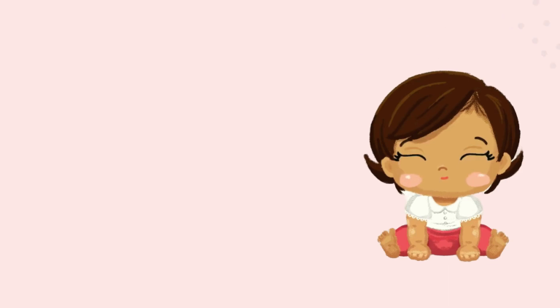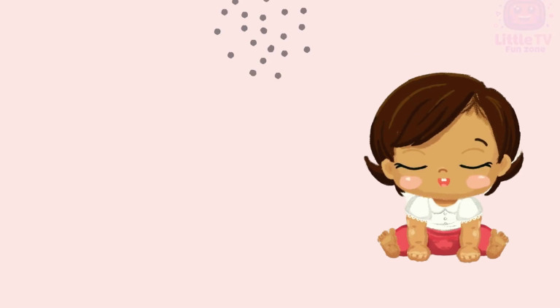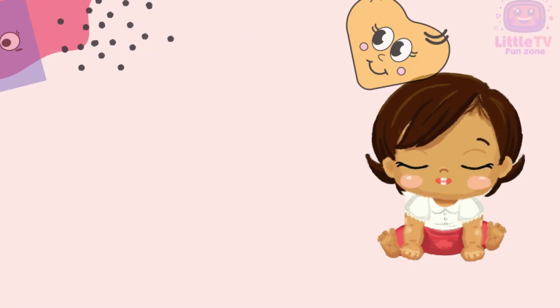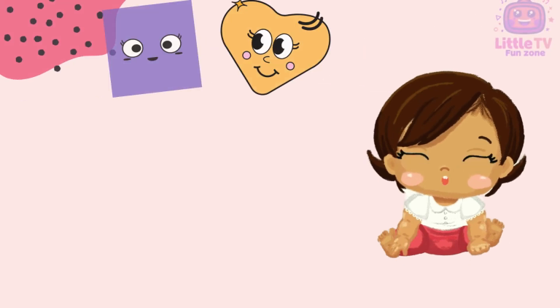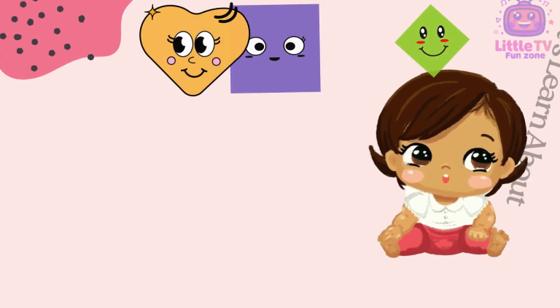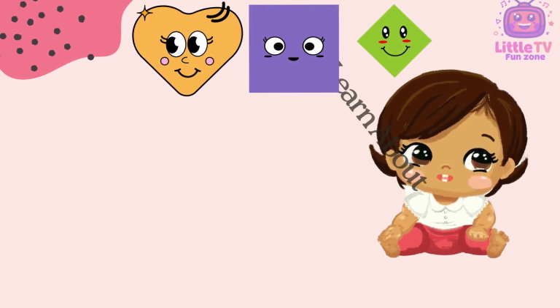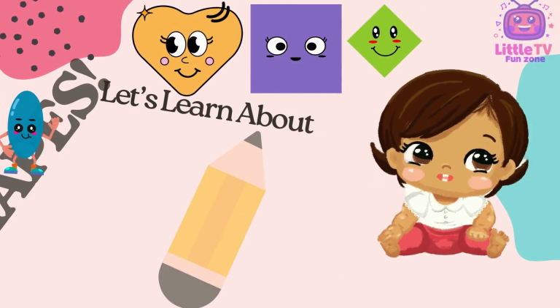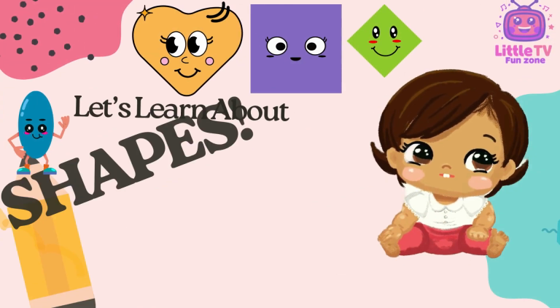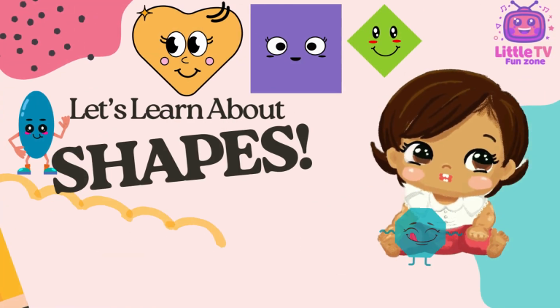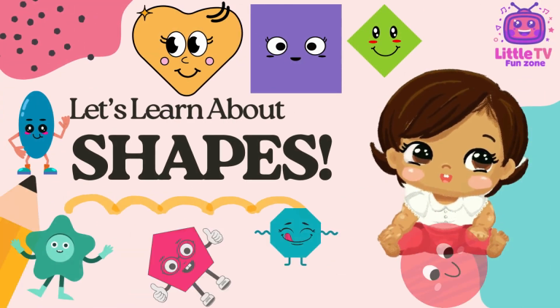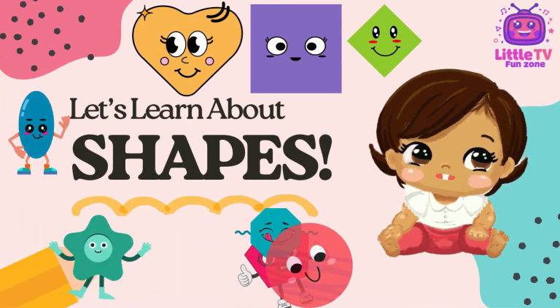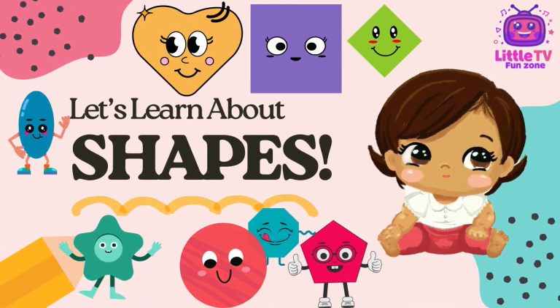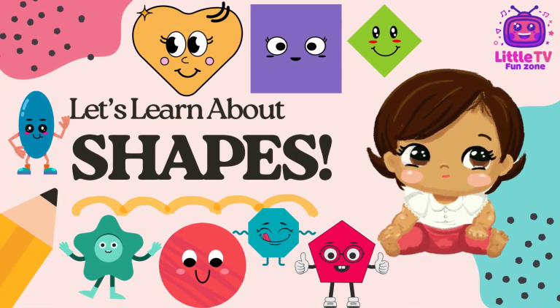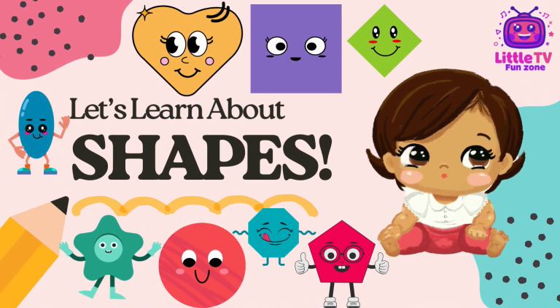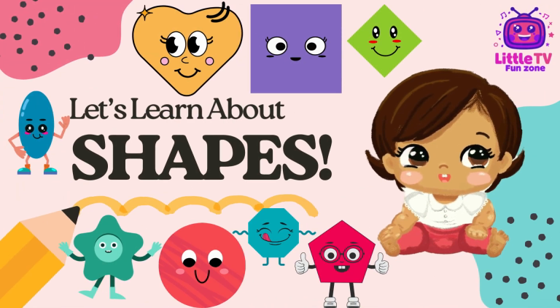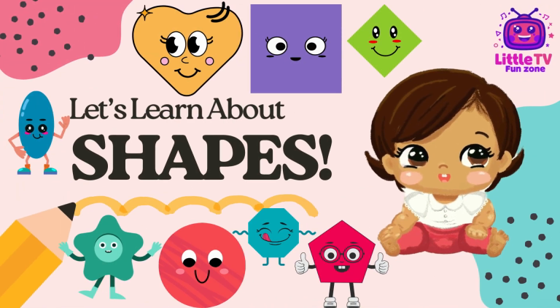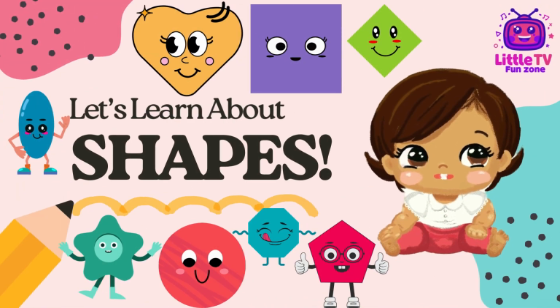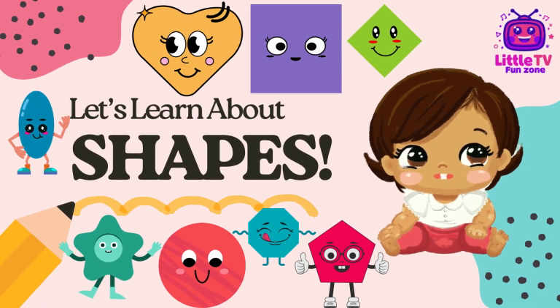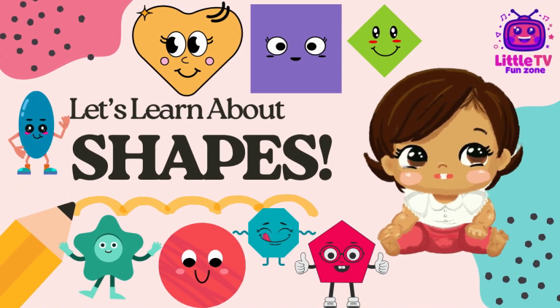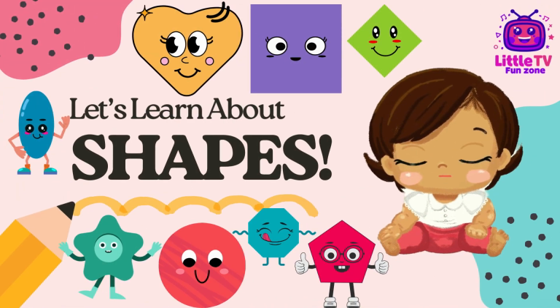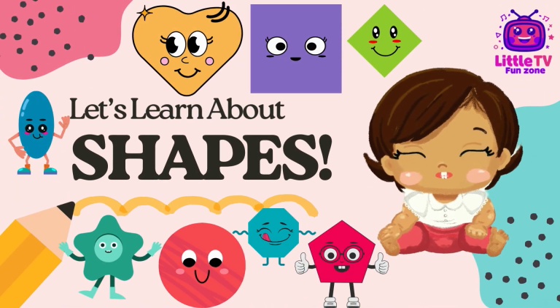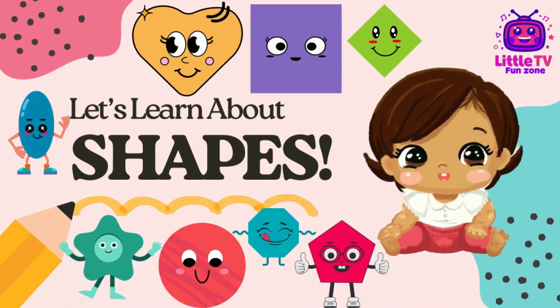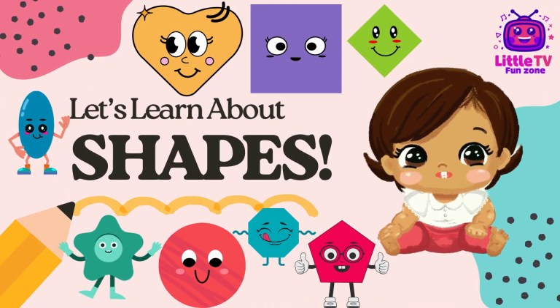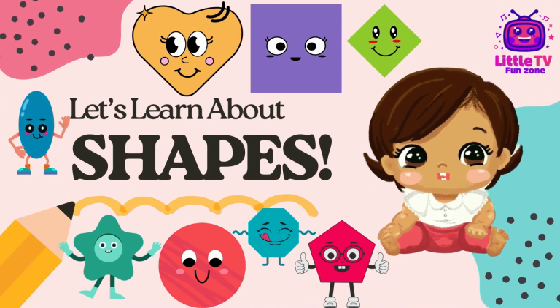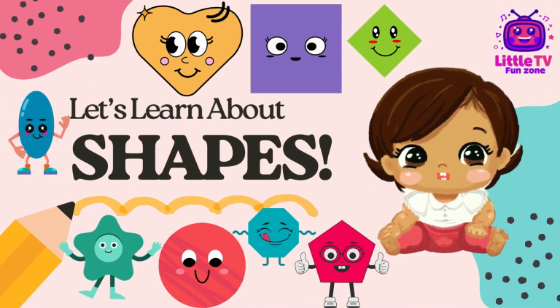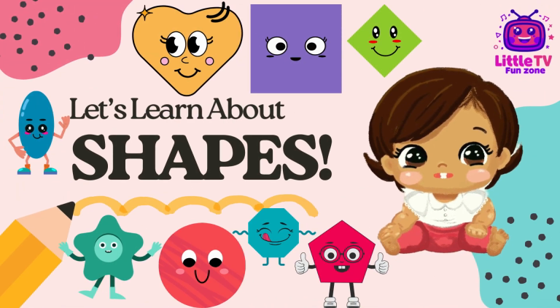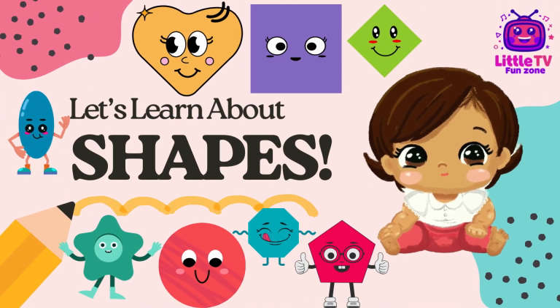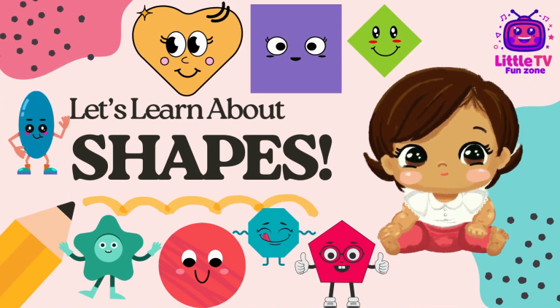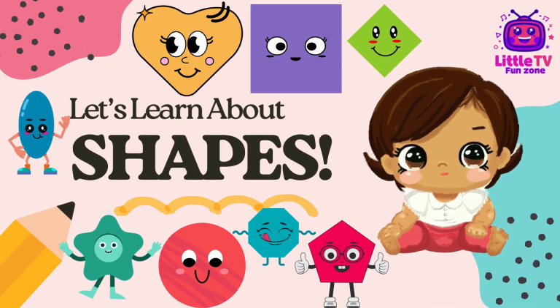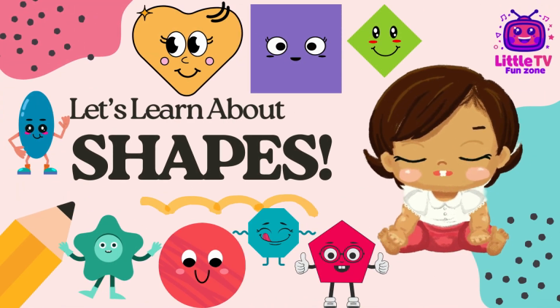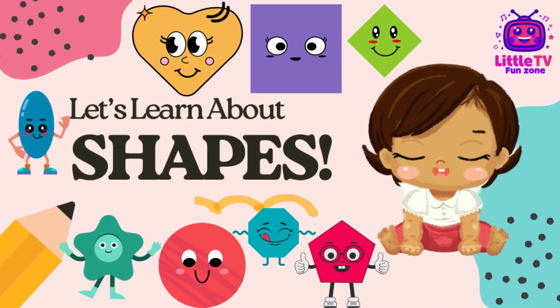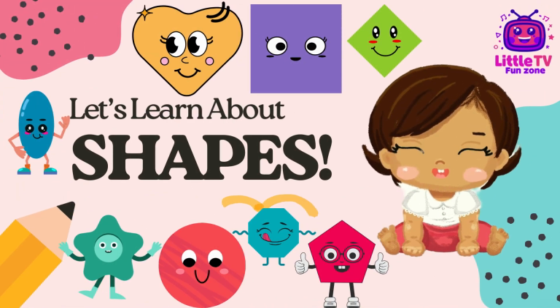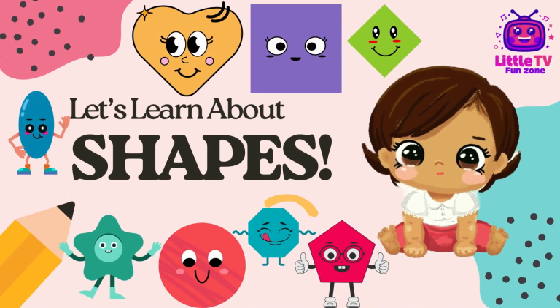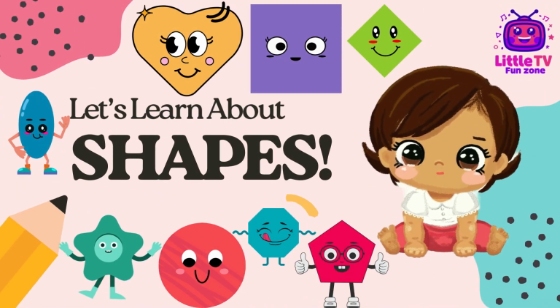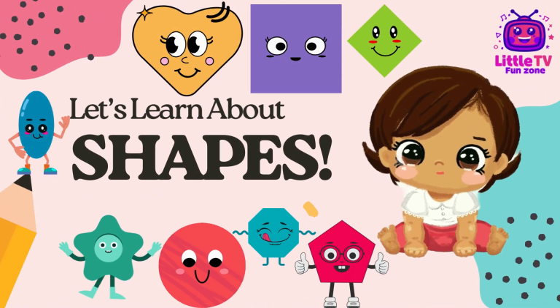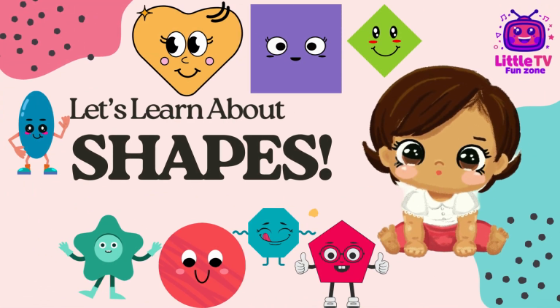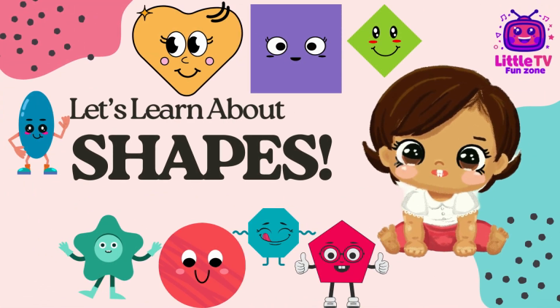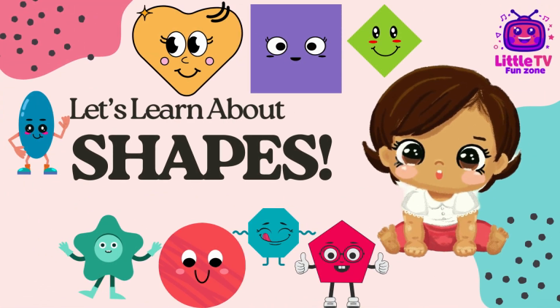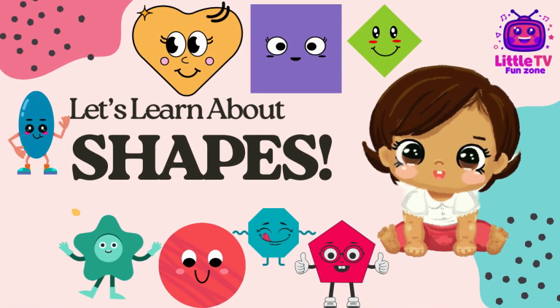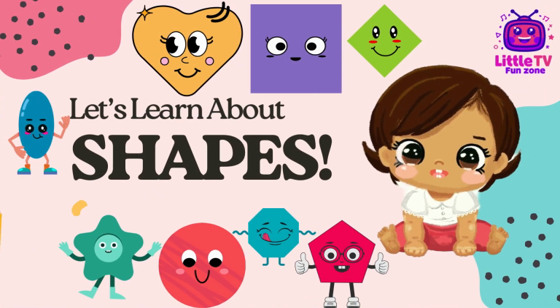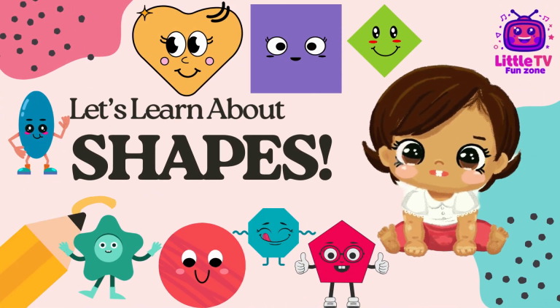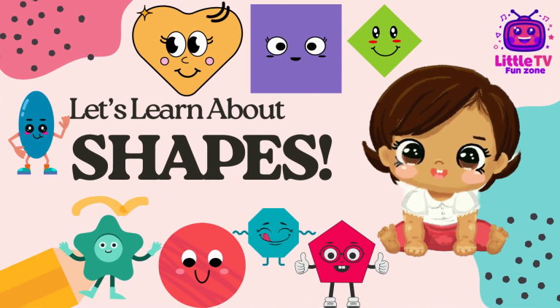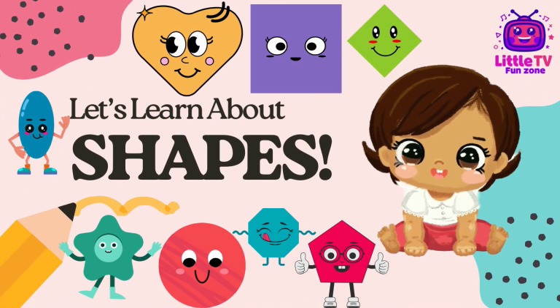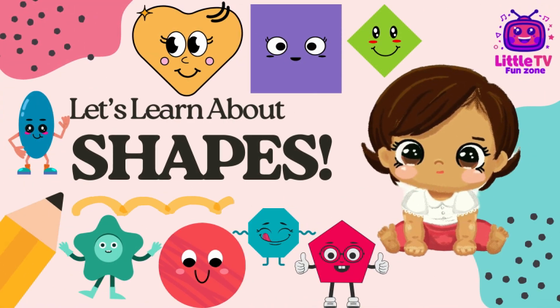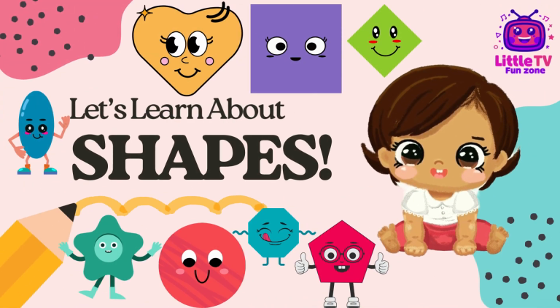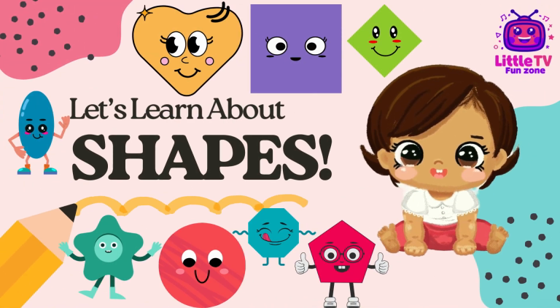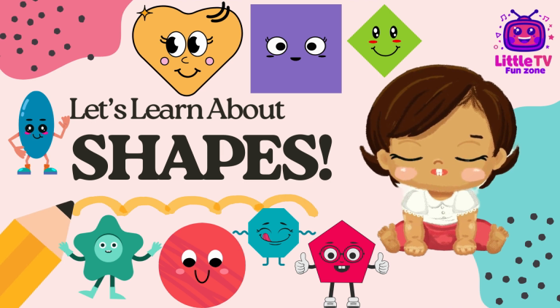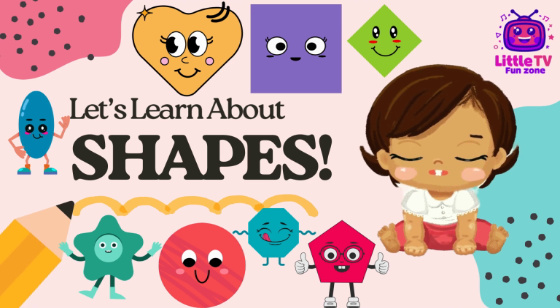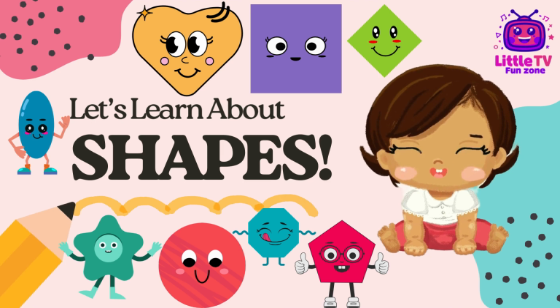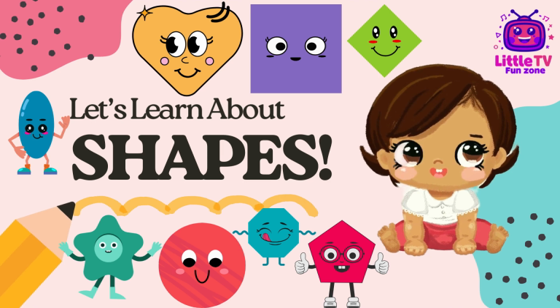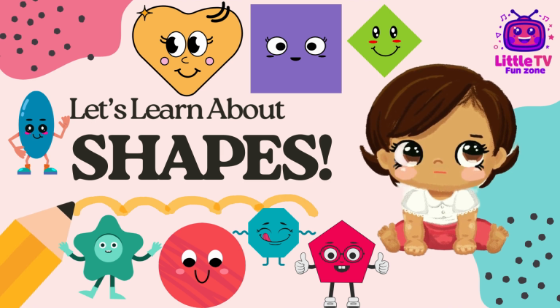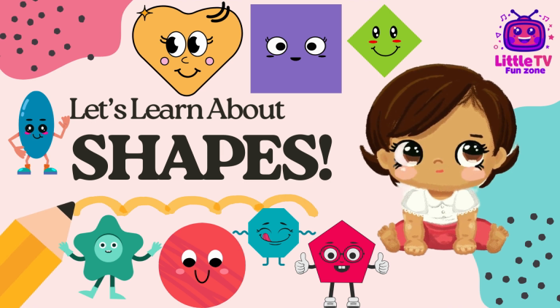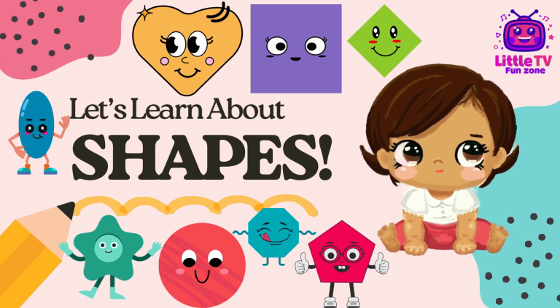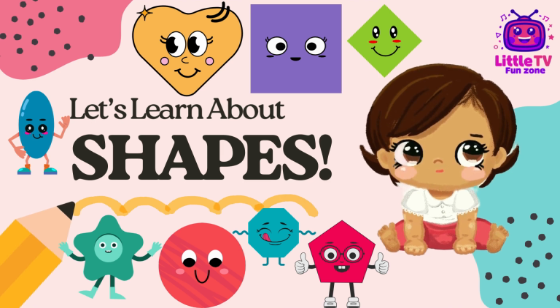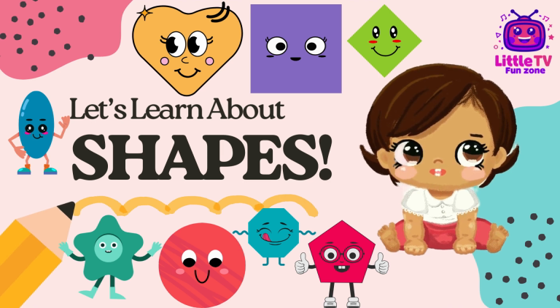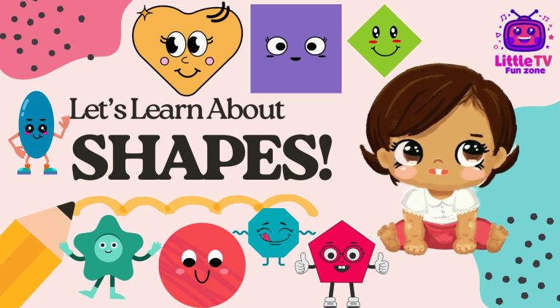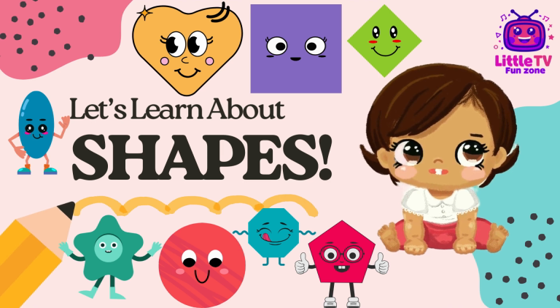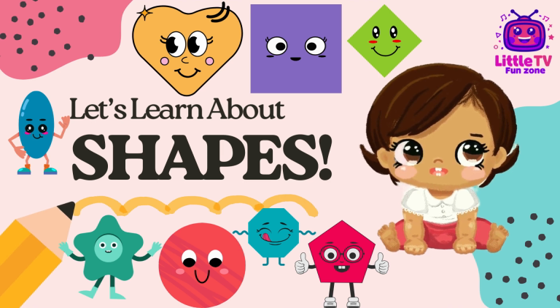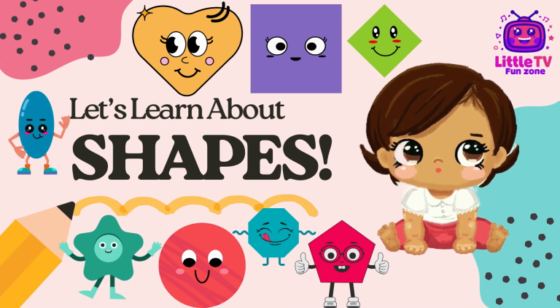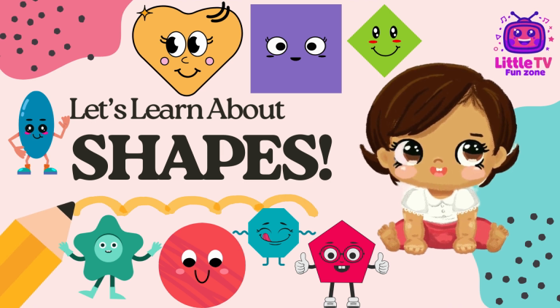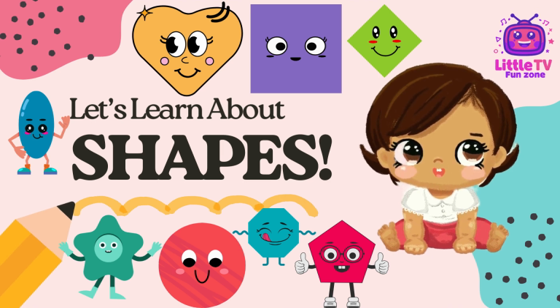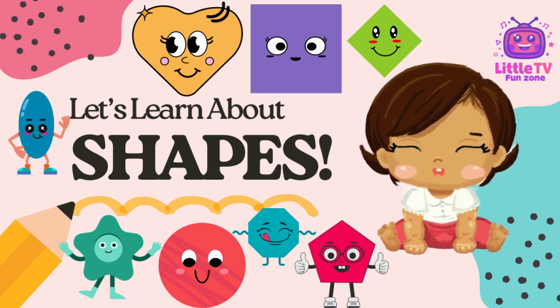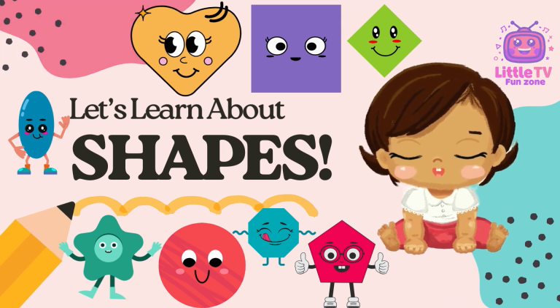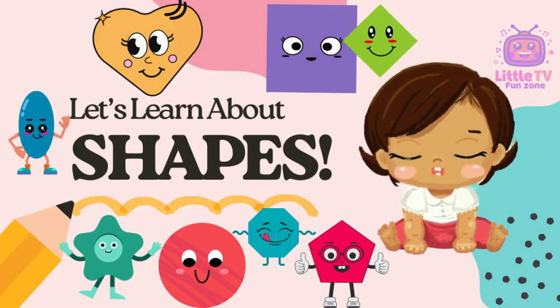Hello, little friends. Welcome to Shape Adventures. Today, we're going to meet some amazing shapes. Let's see who they are.